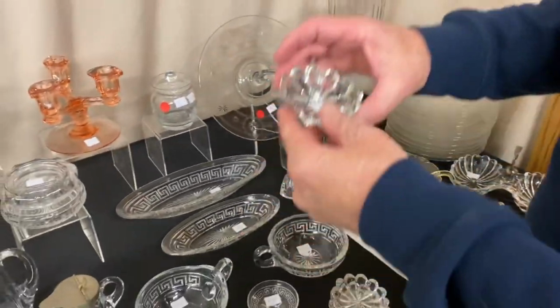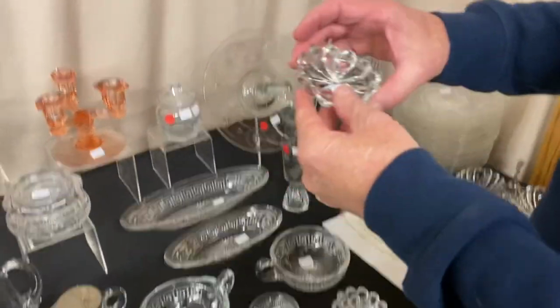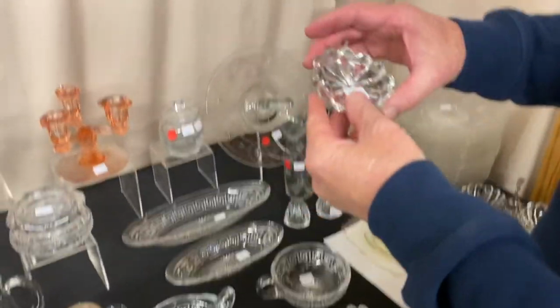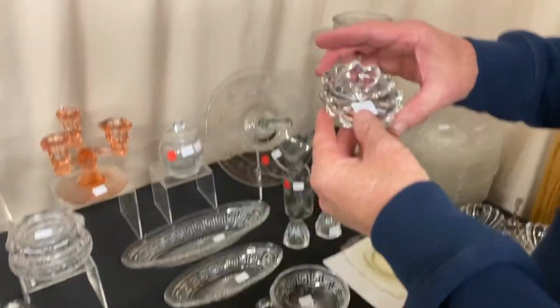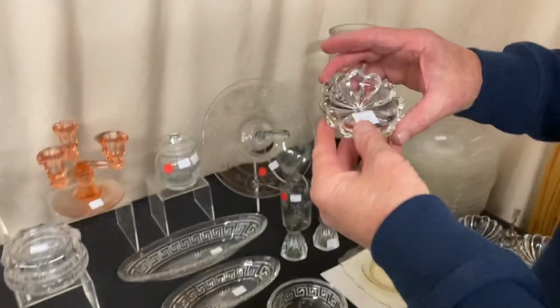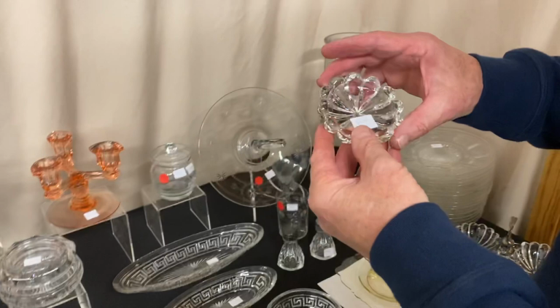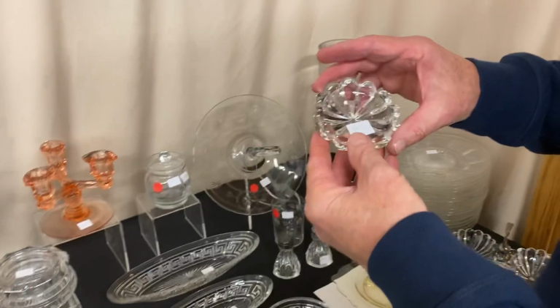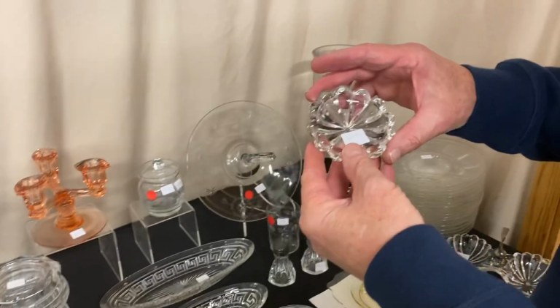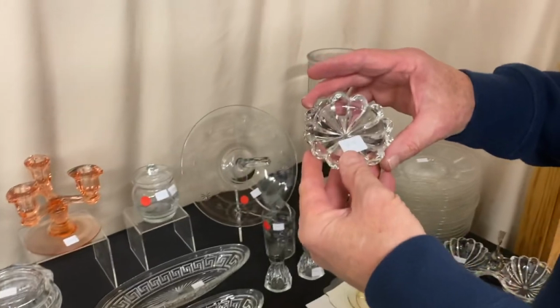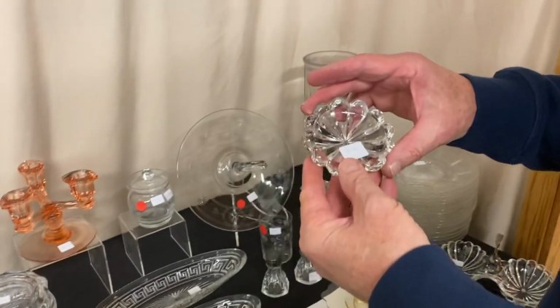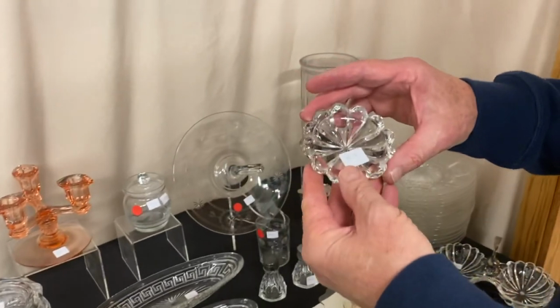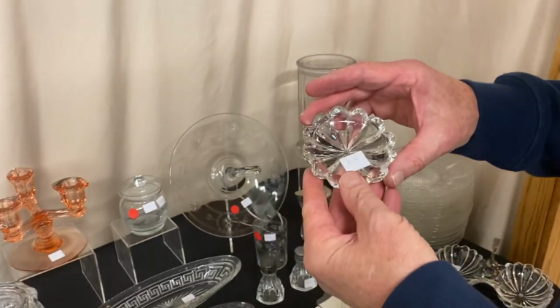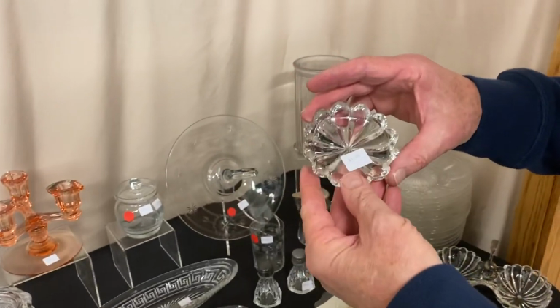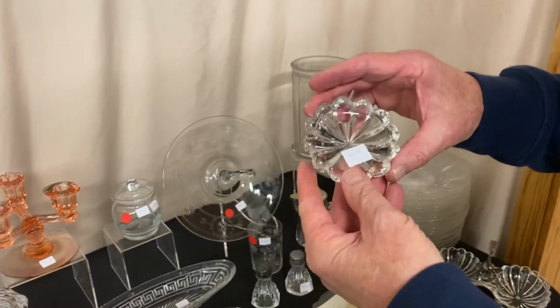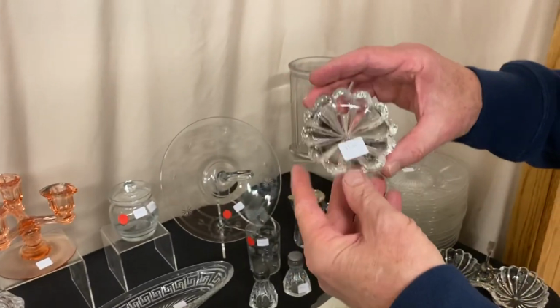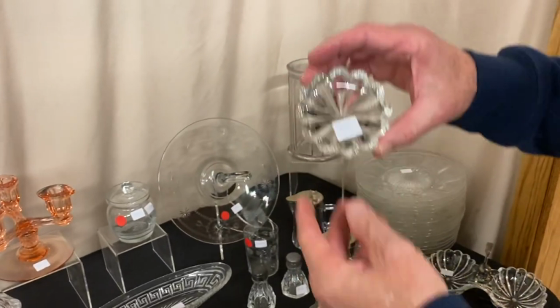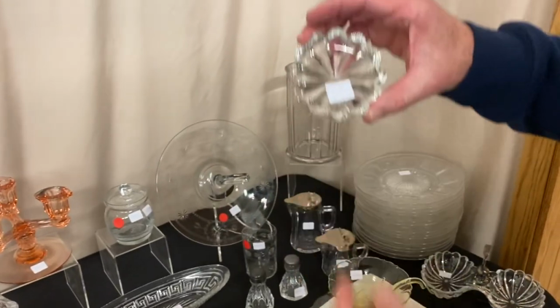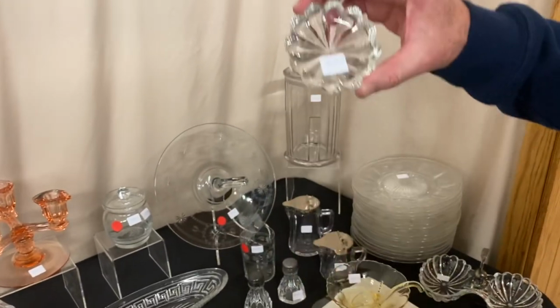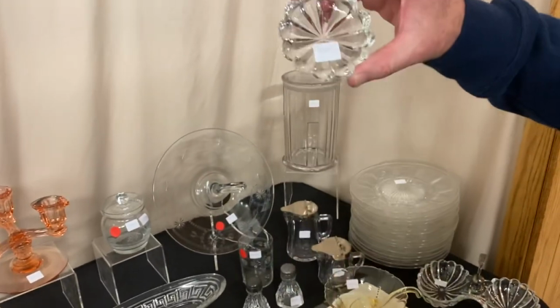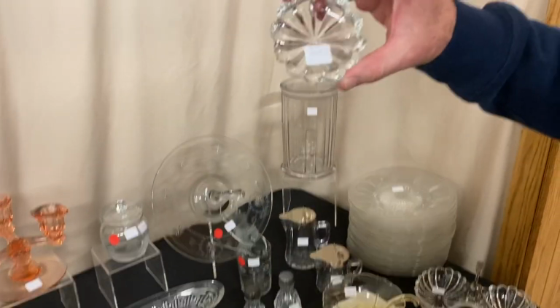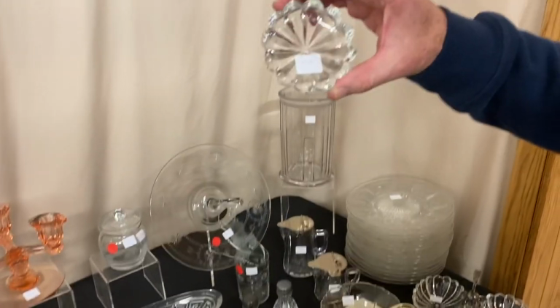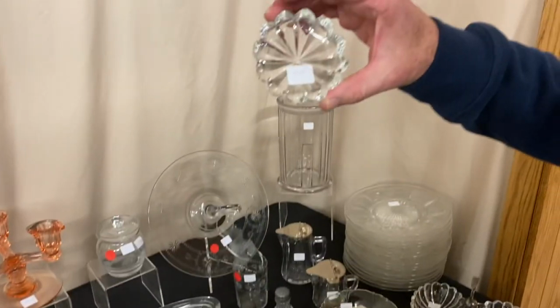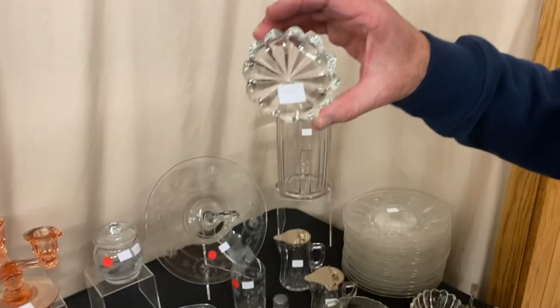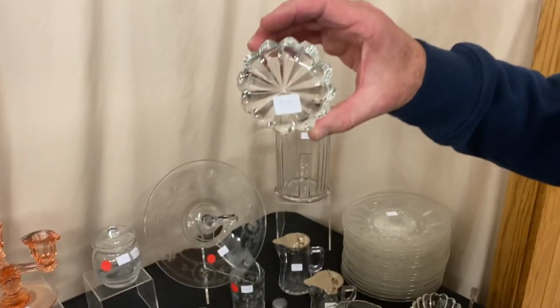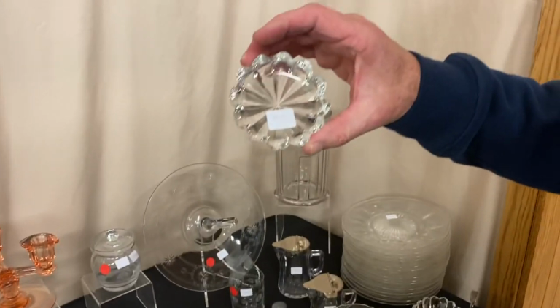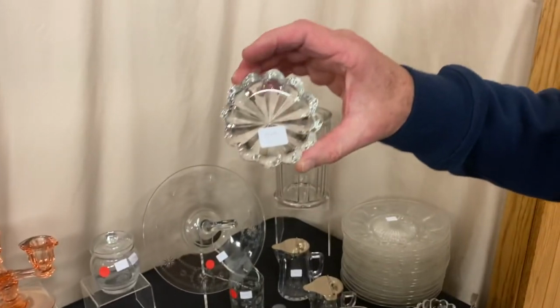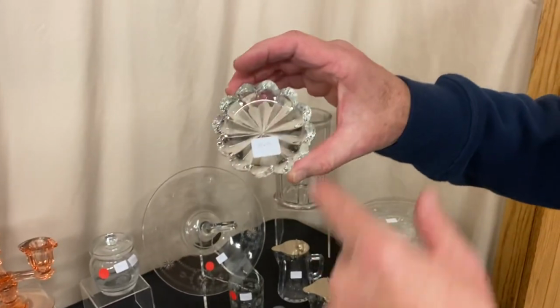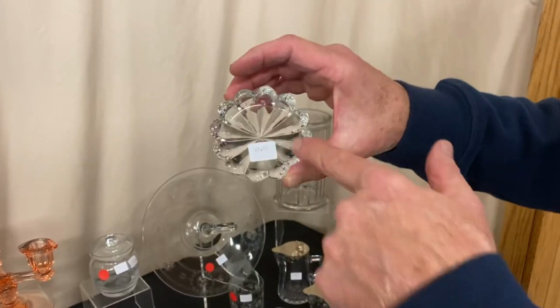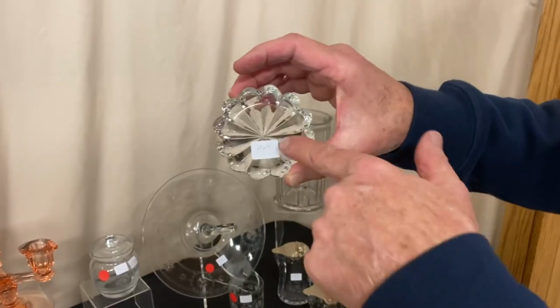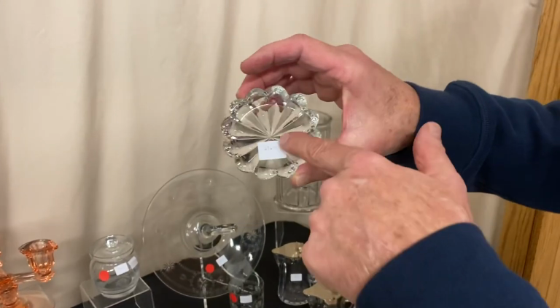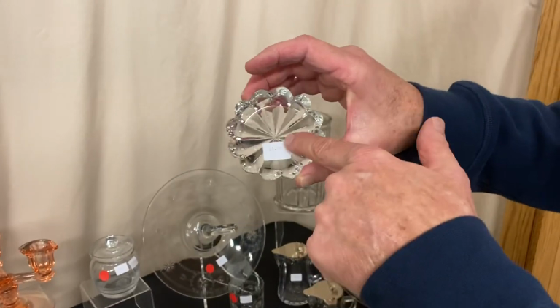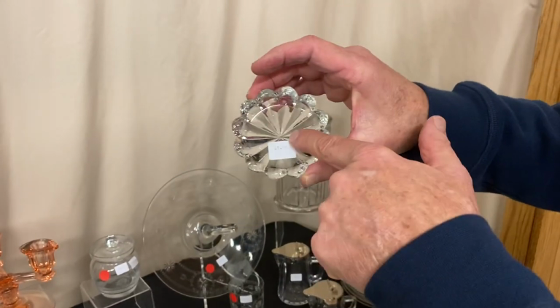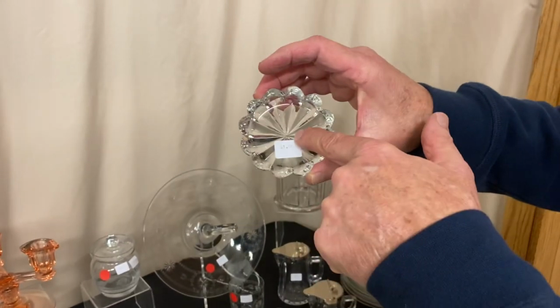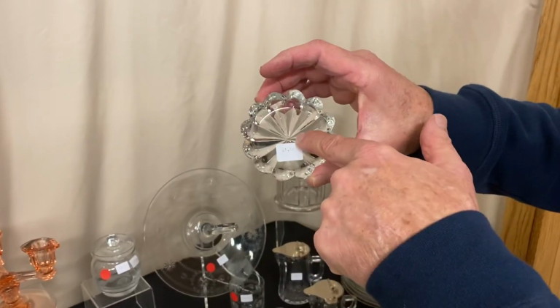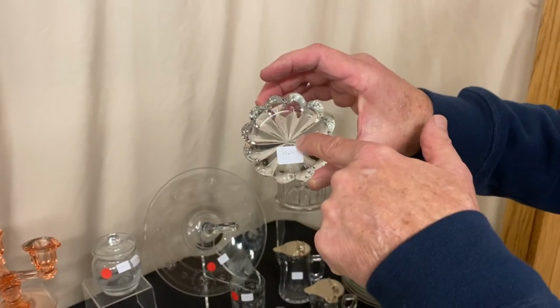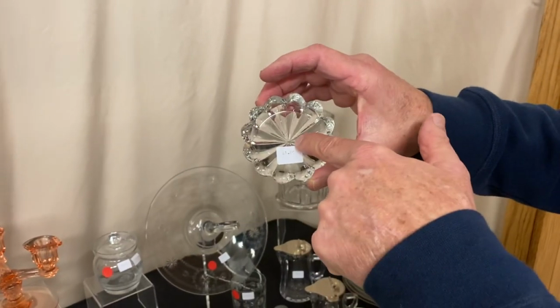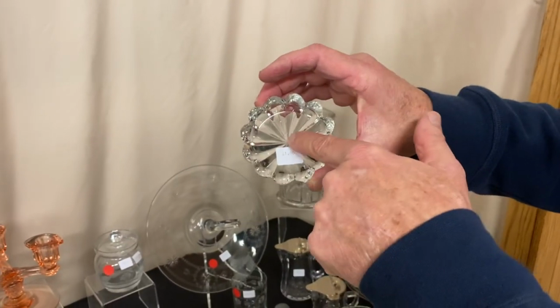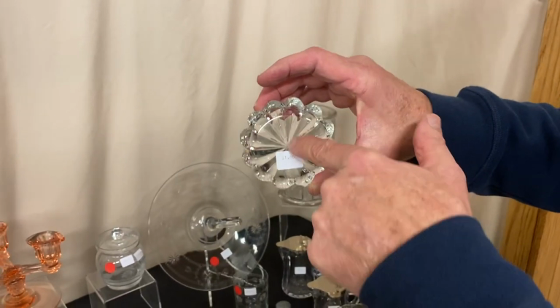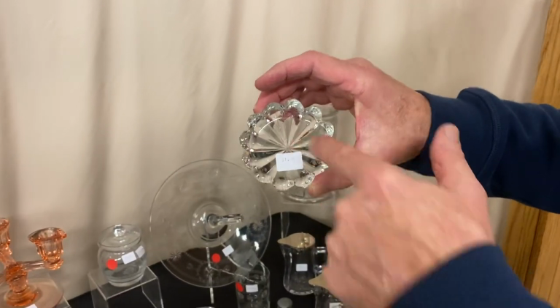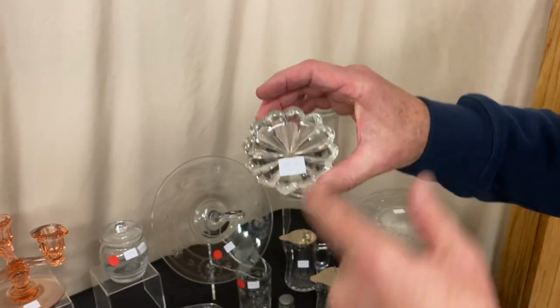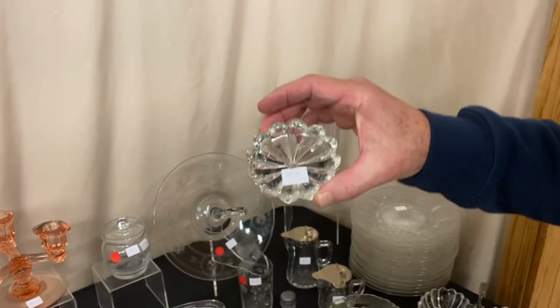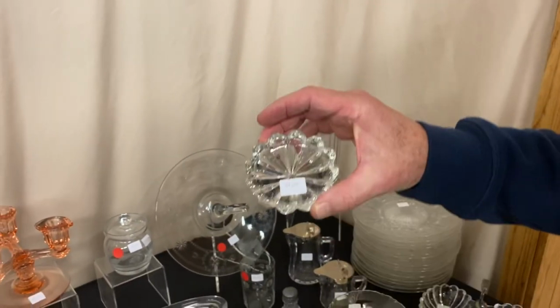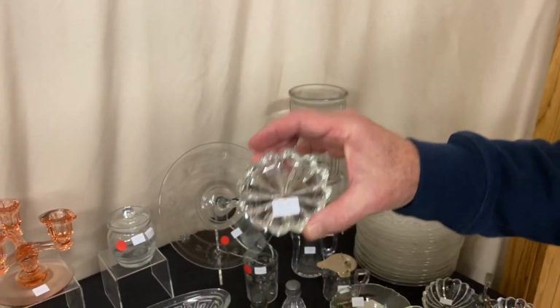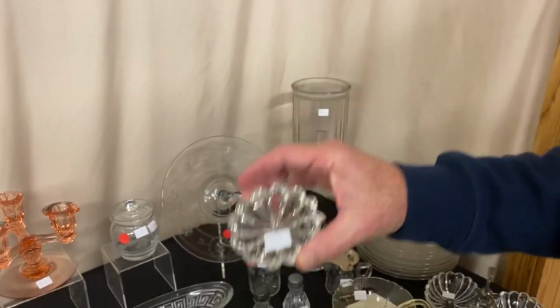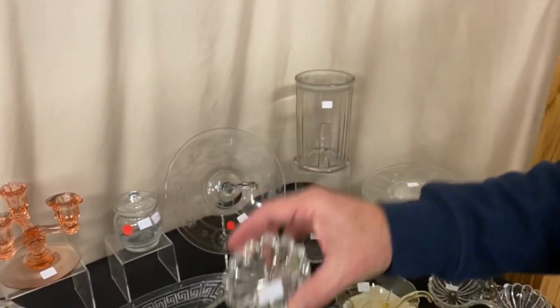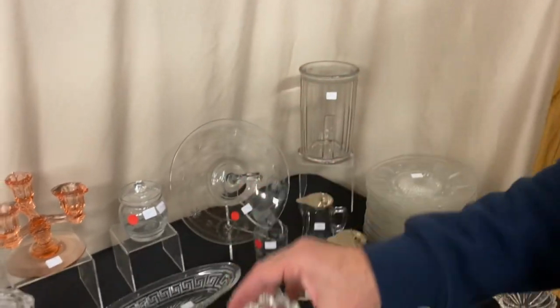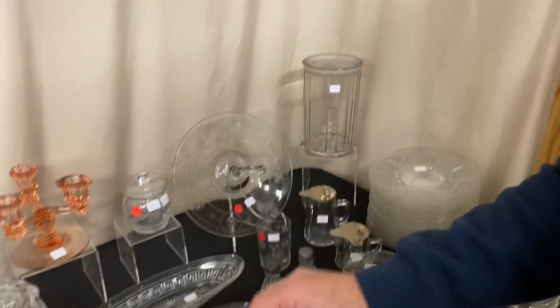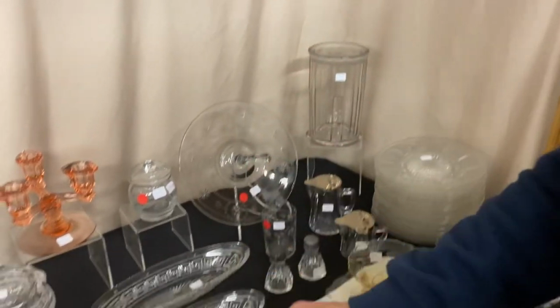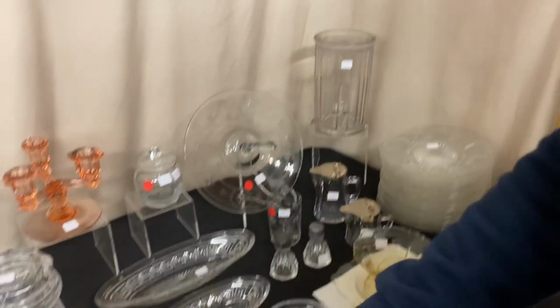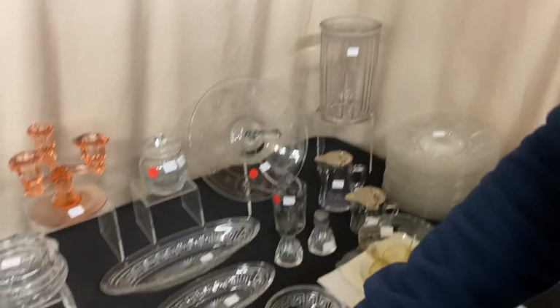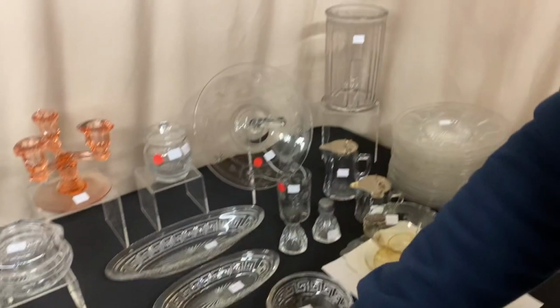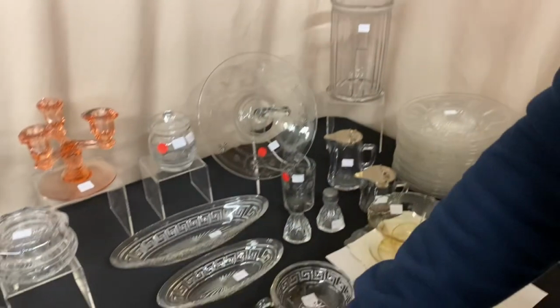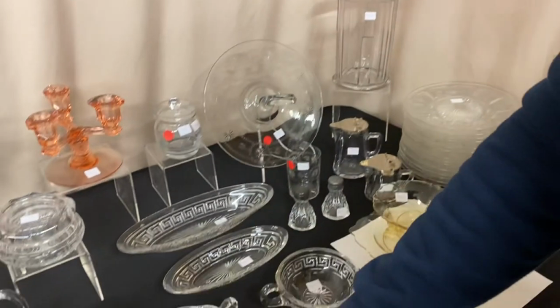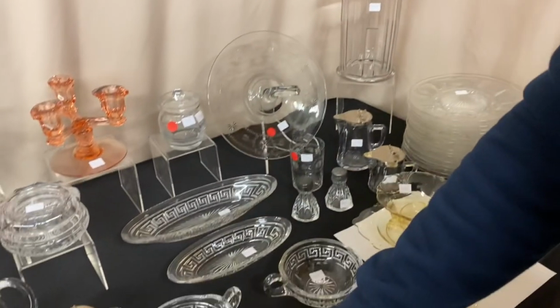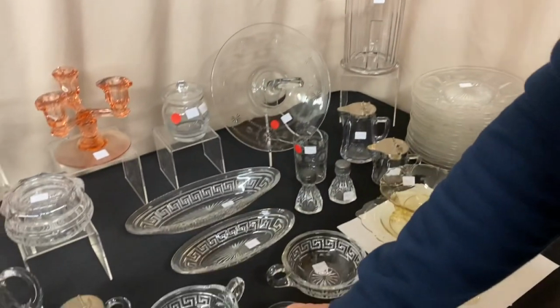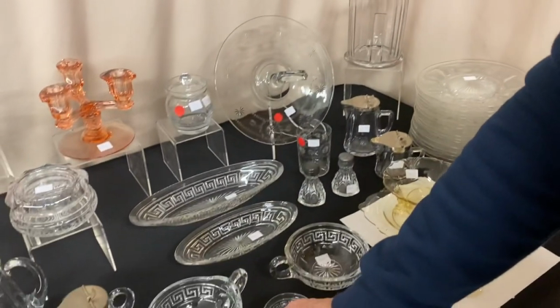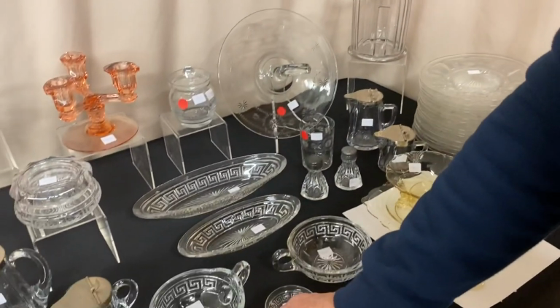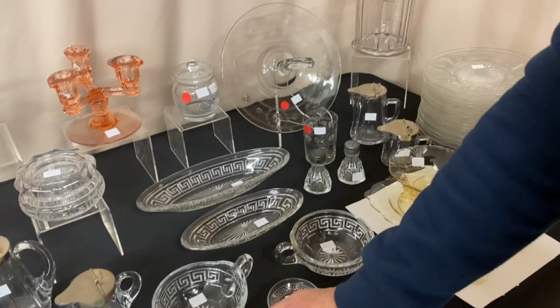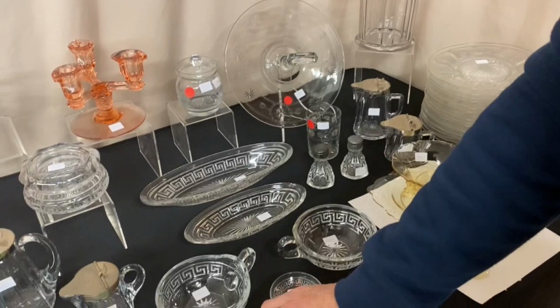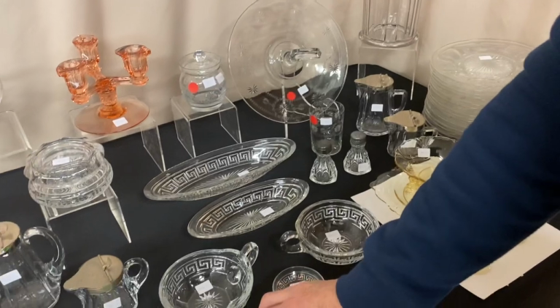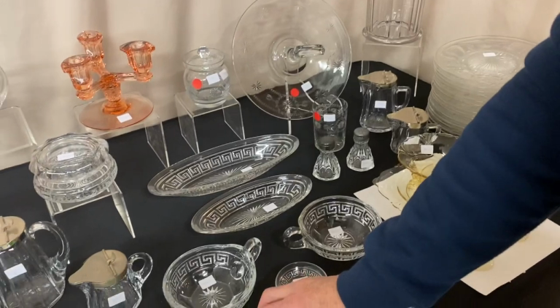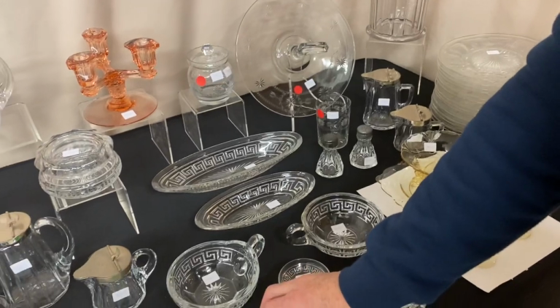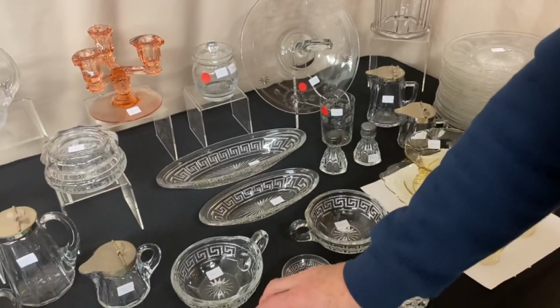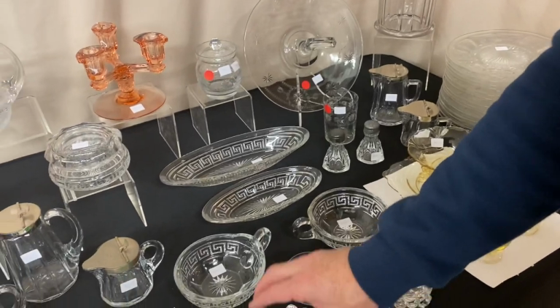Five Crystallite little ashtrays, a dollar a piece. They may not all be marked — I see this one's marked but I'm not sure about all of them.